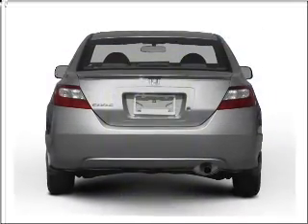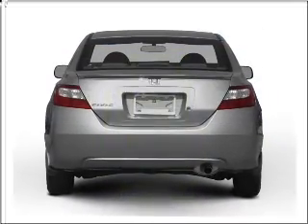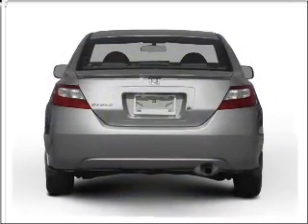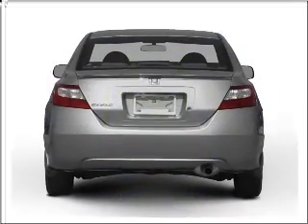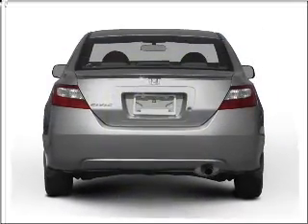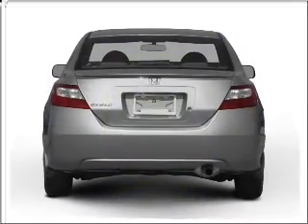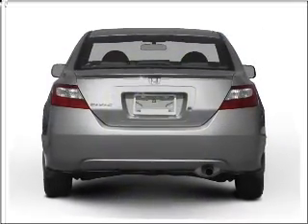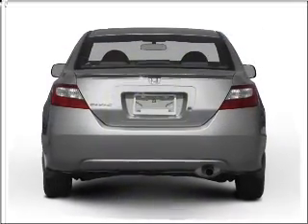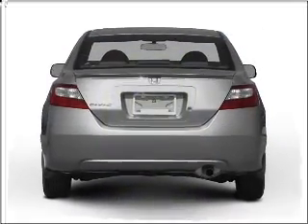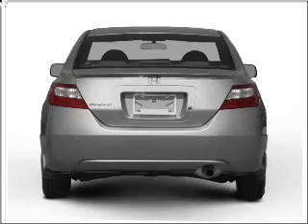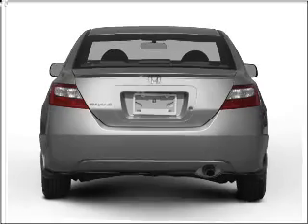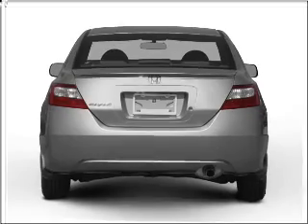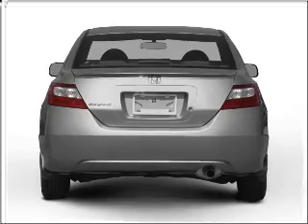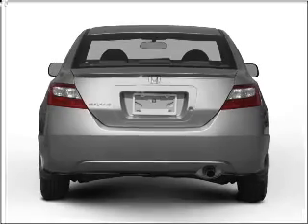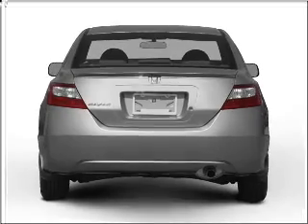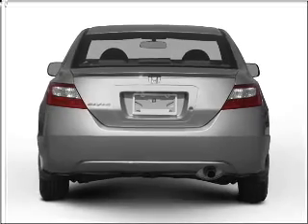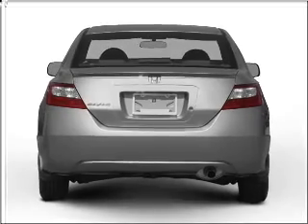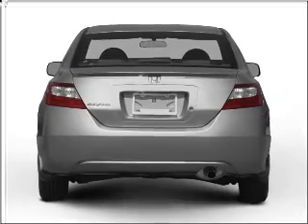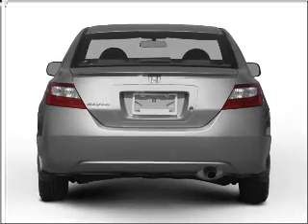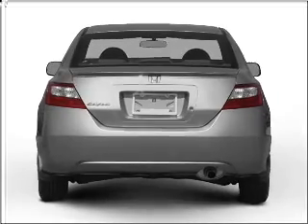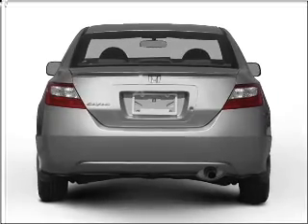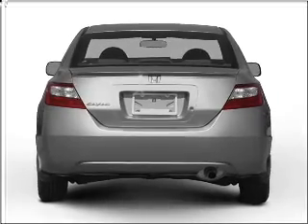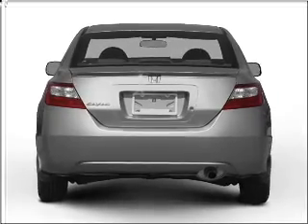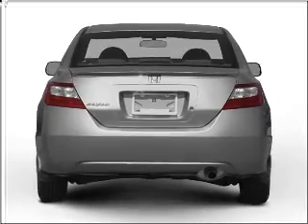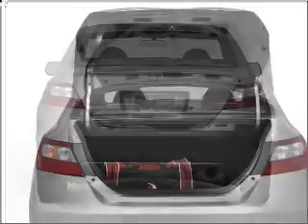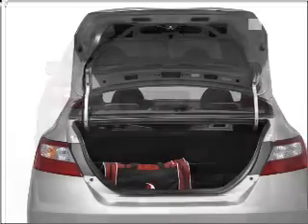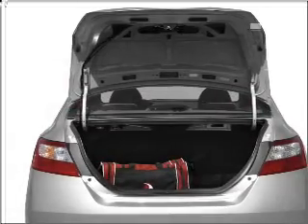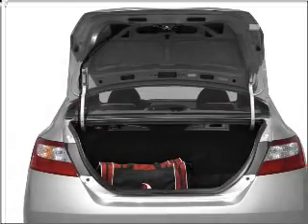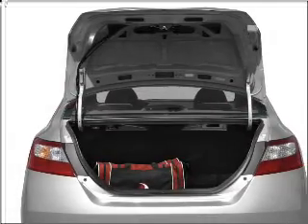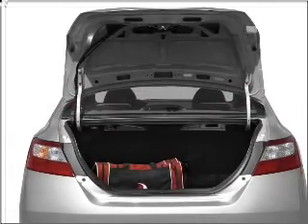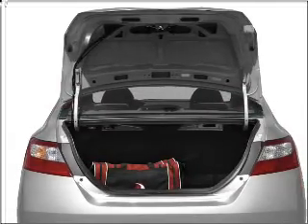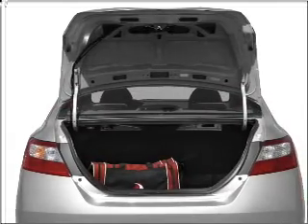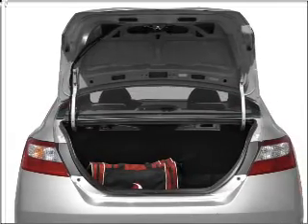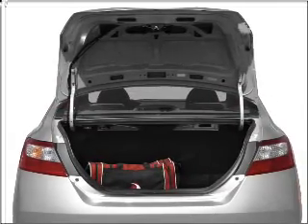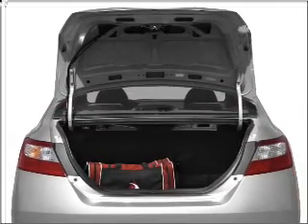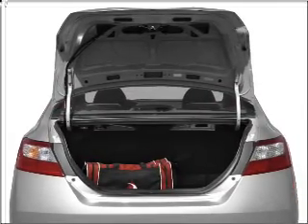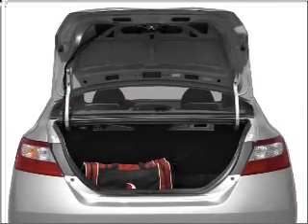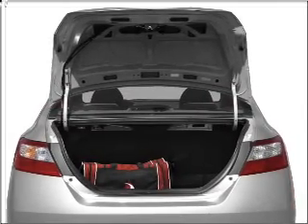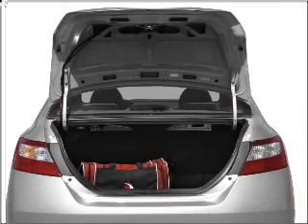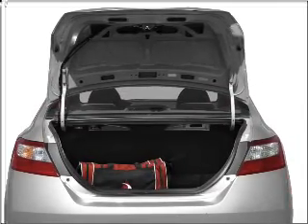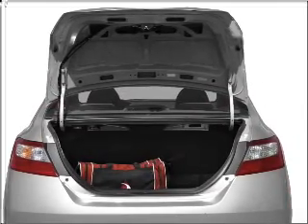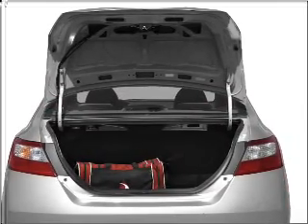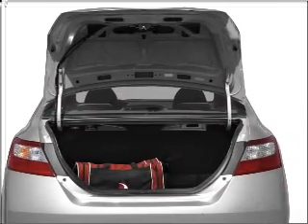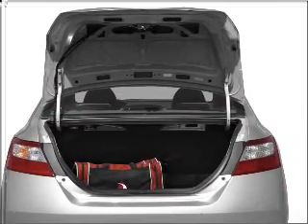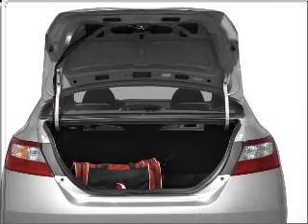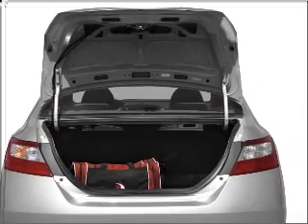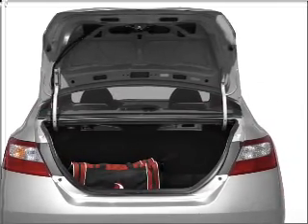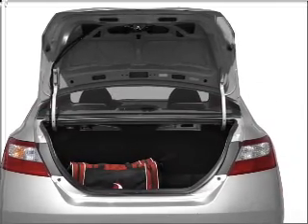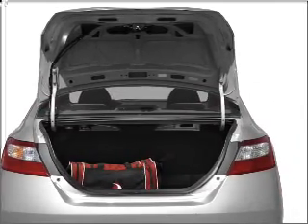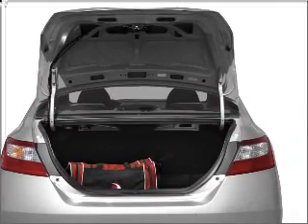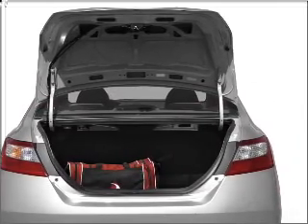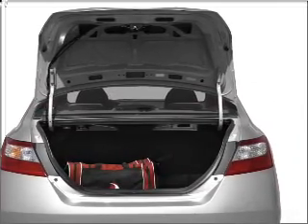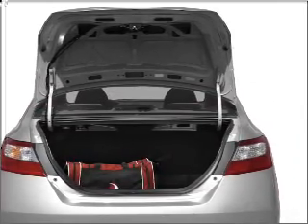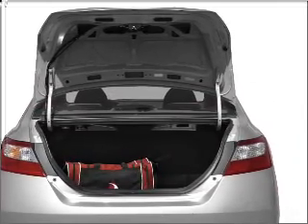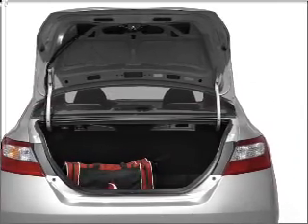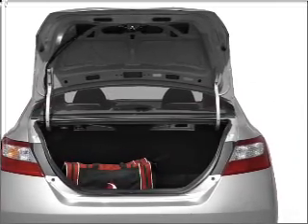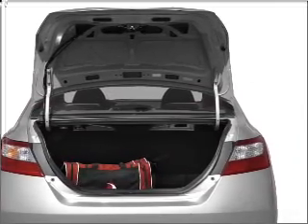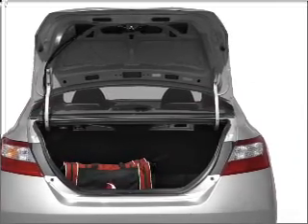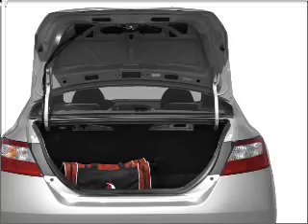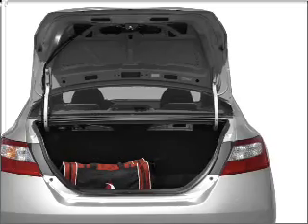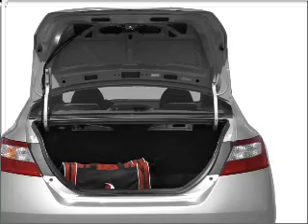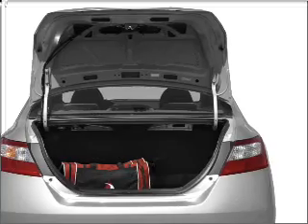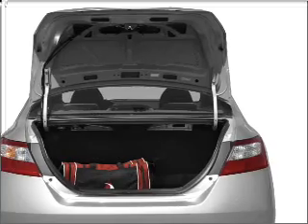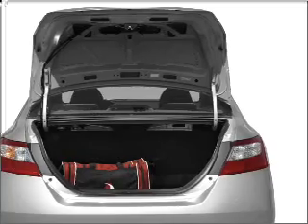With an efficient four-cylinder engine connected to a smooth-shifting five-speed automatic transmission, premium wheels lend a distinctive appearance.